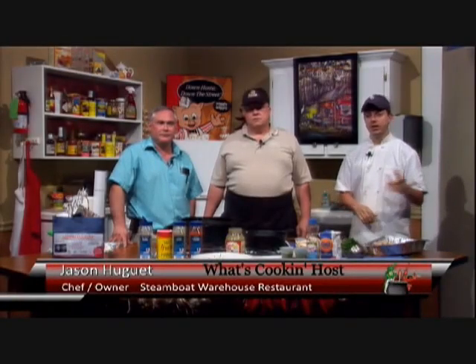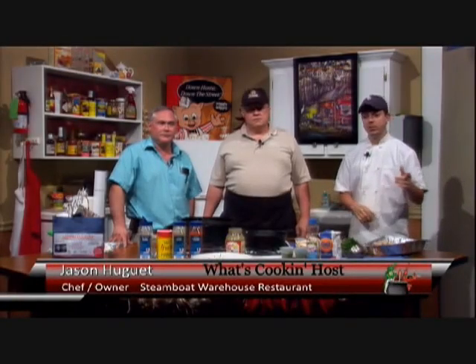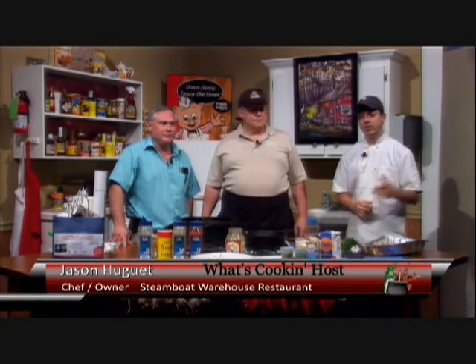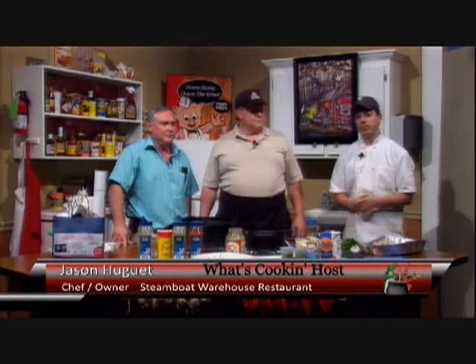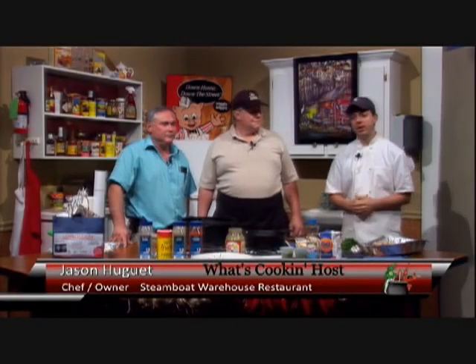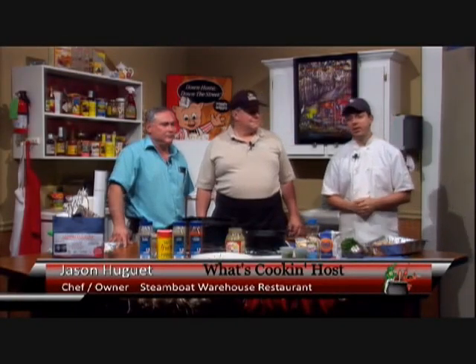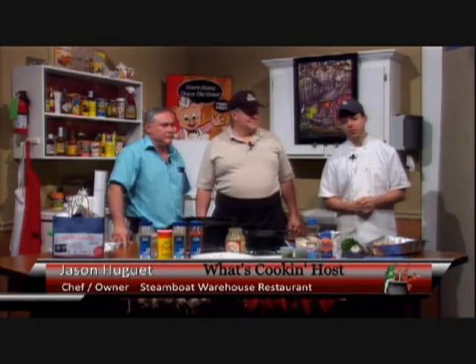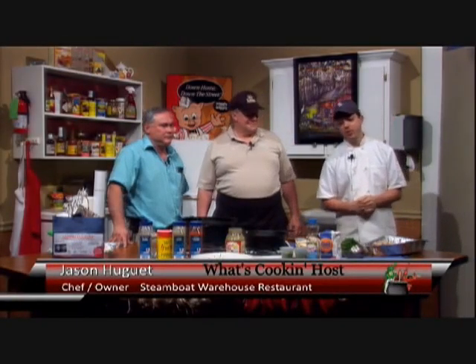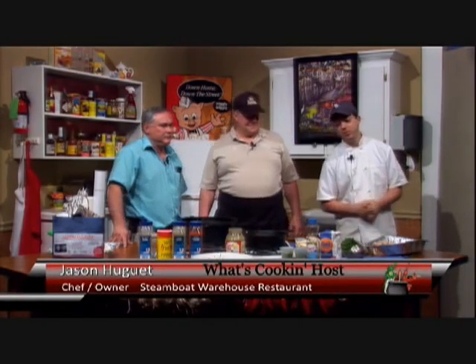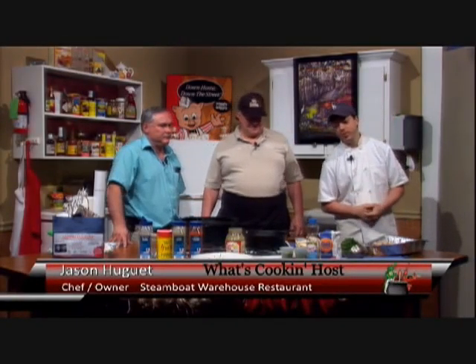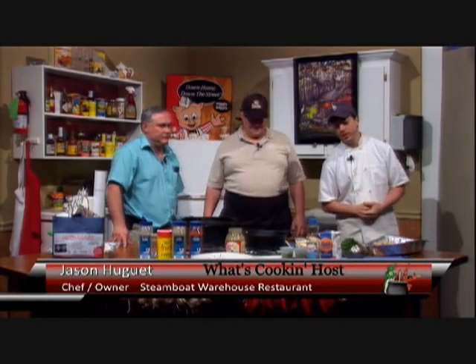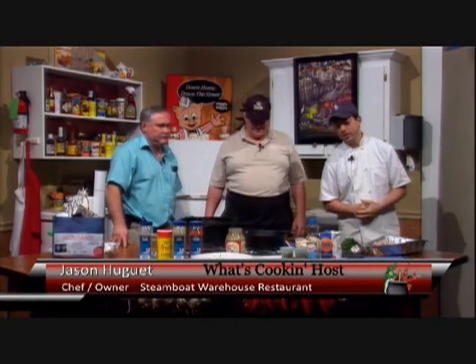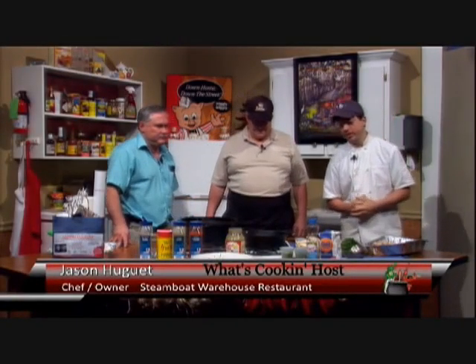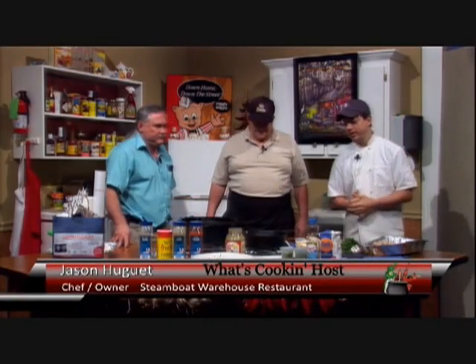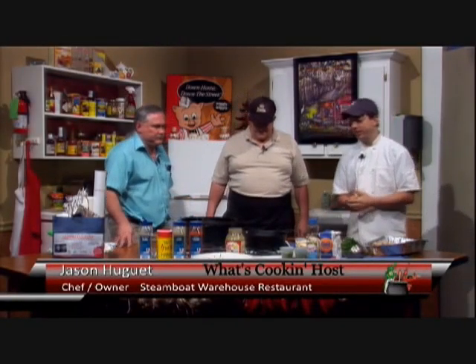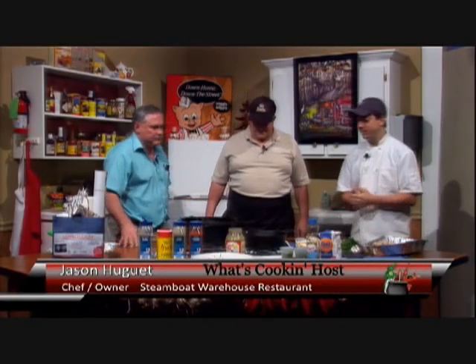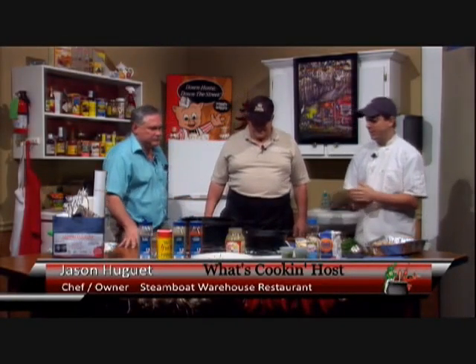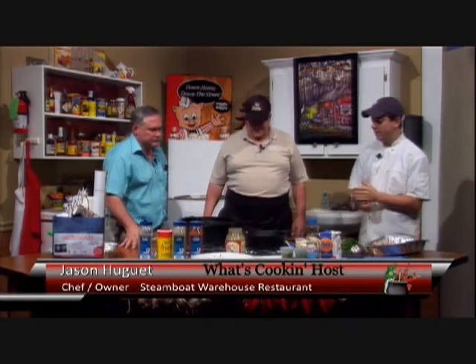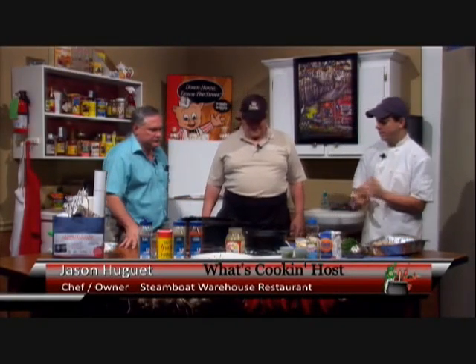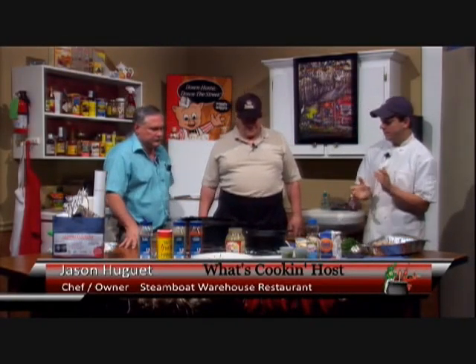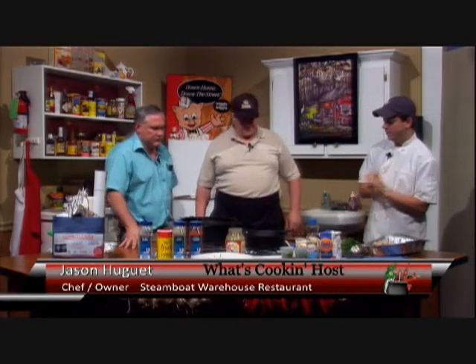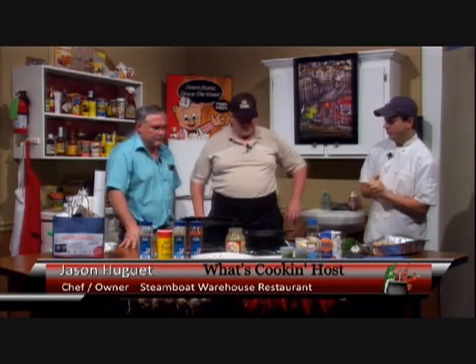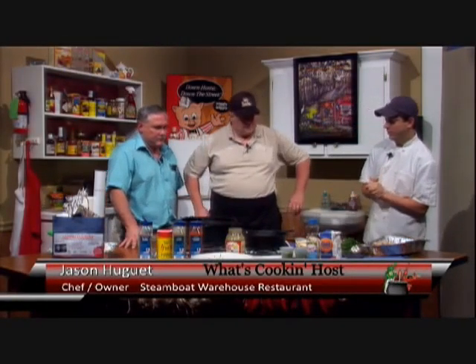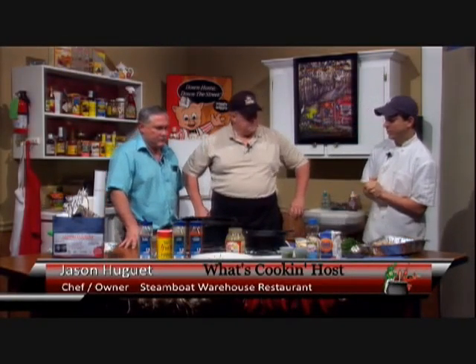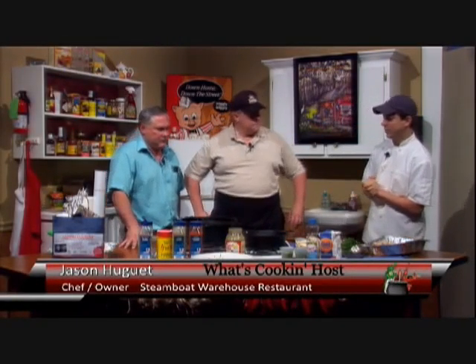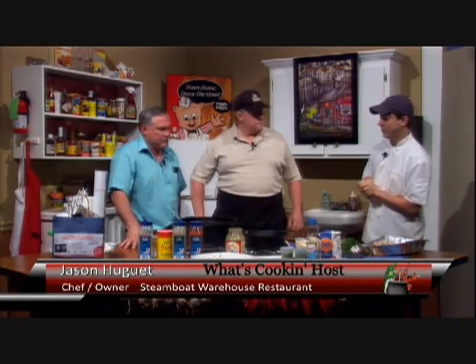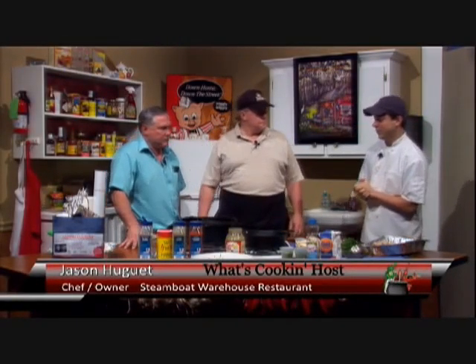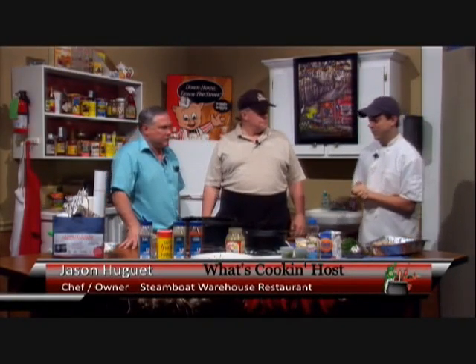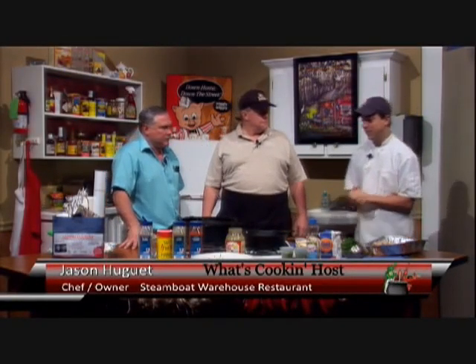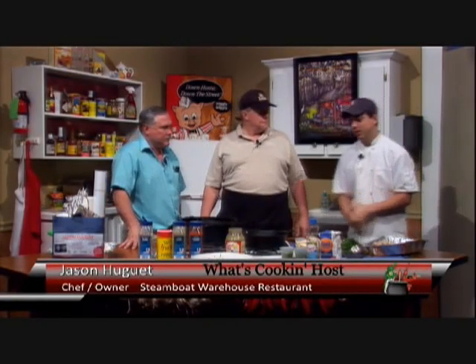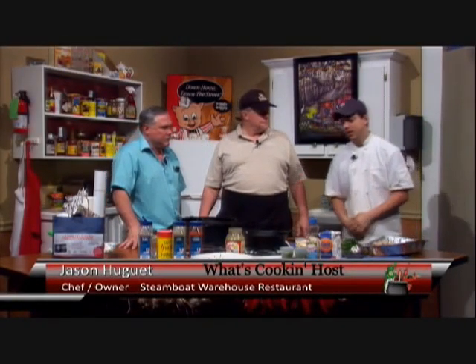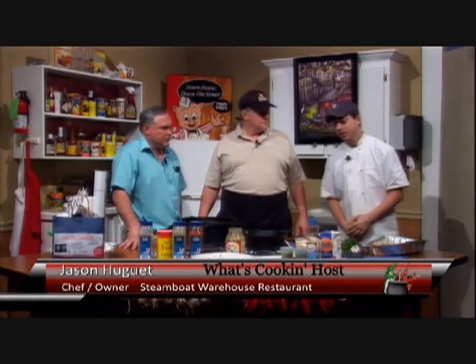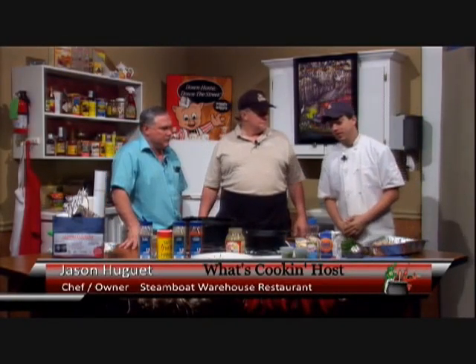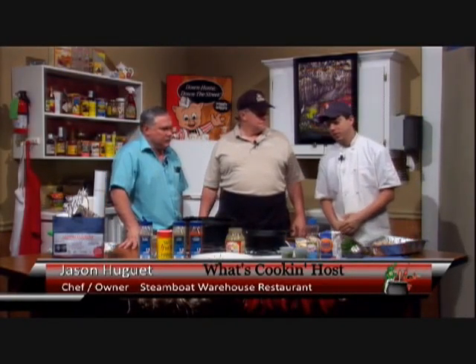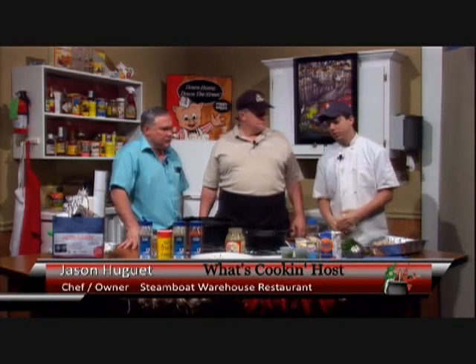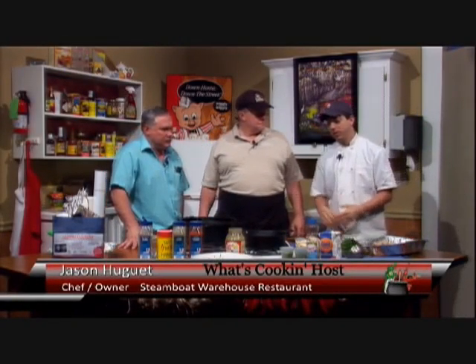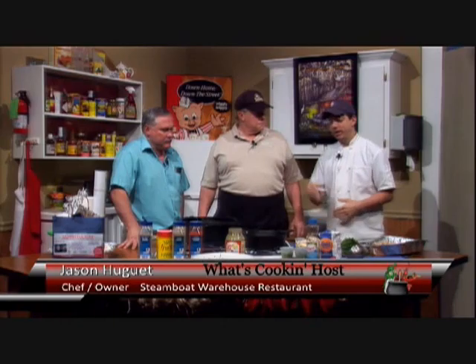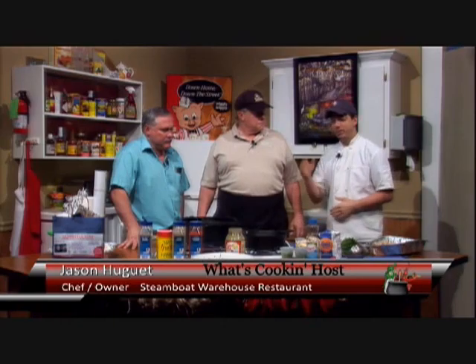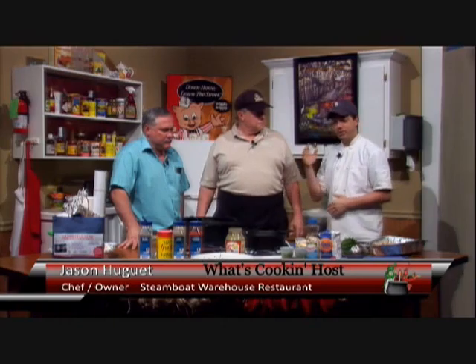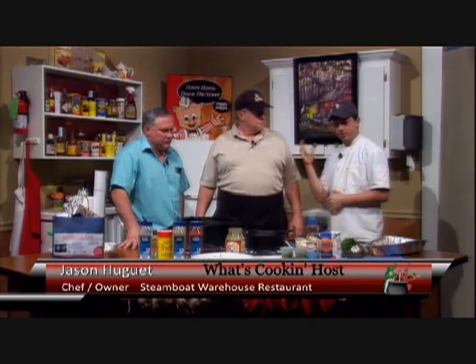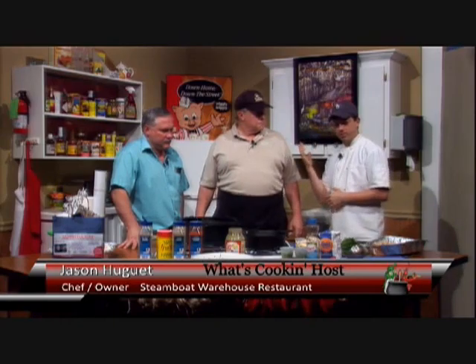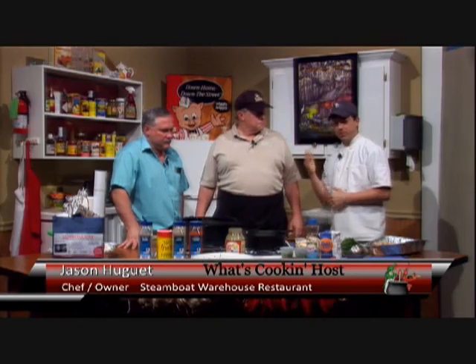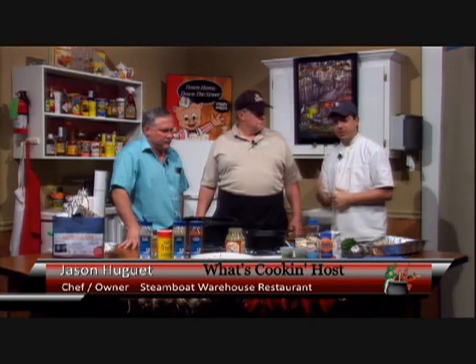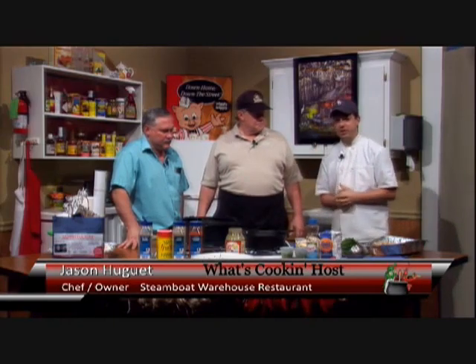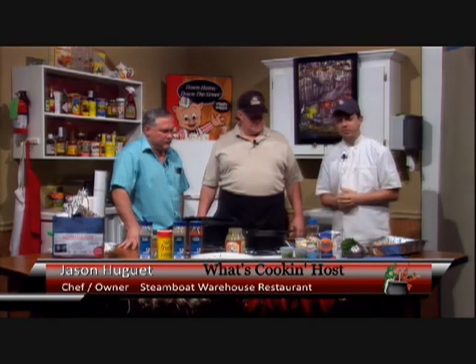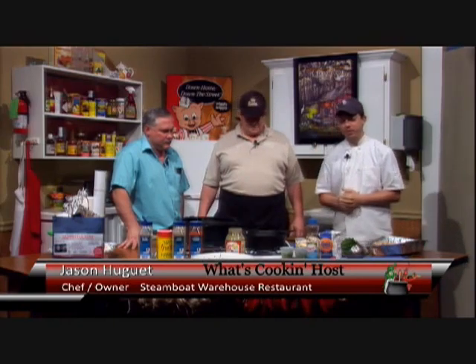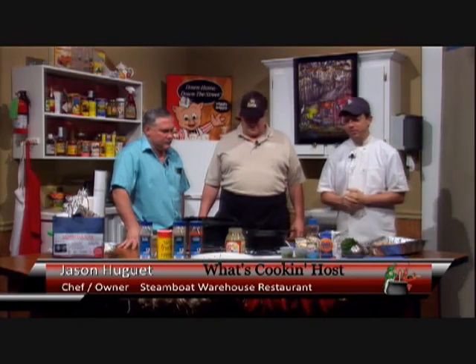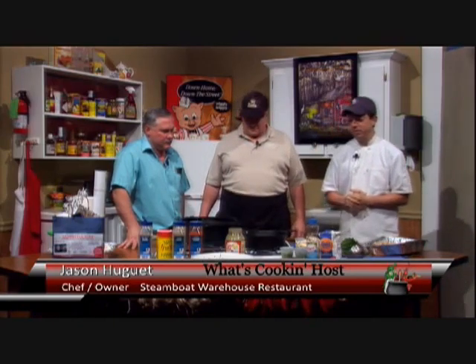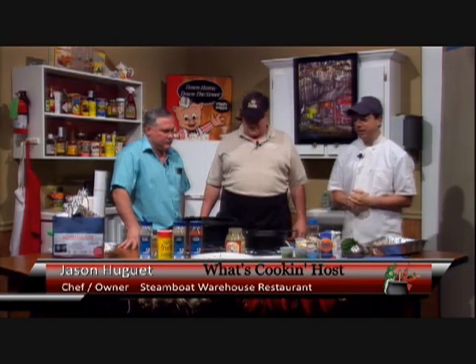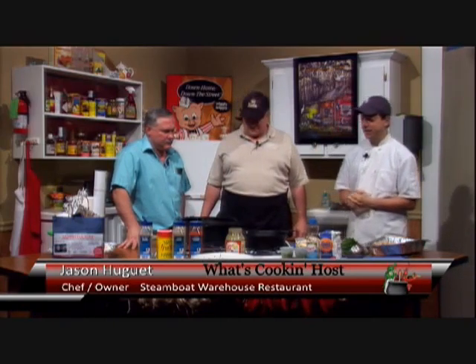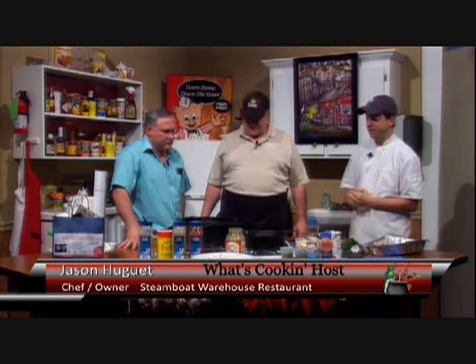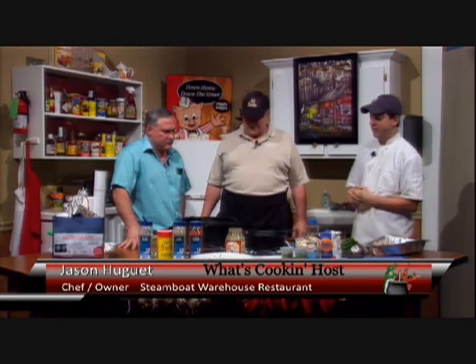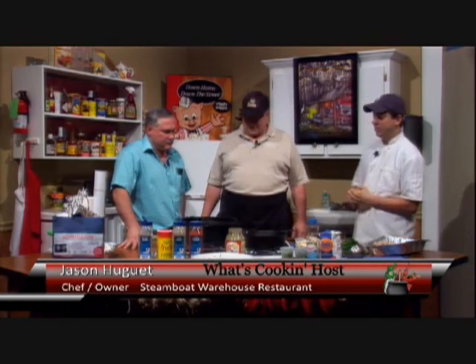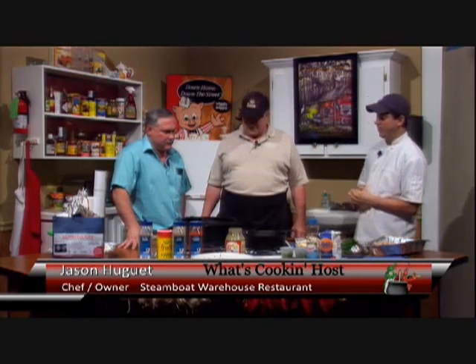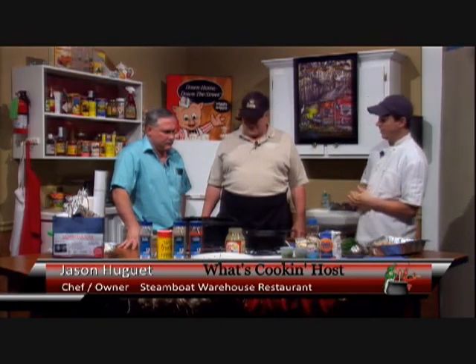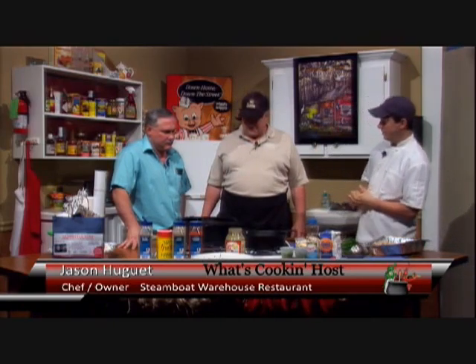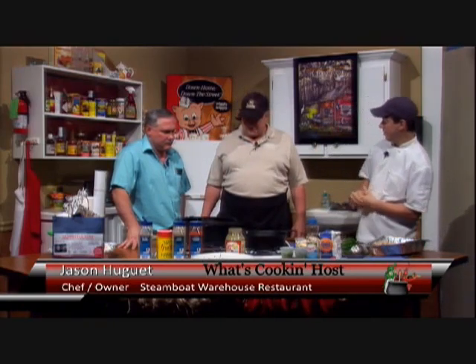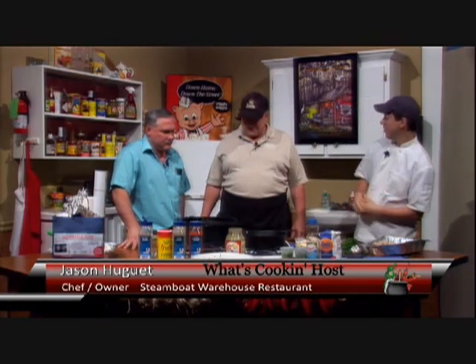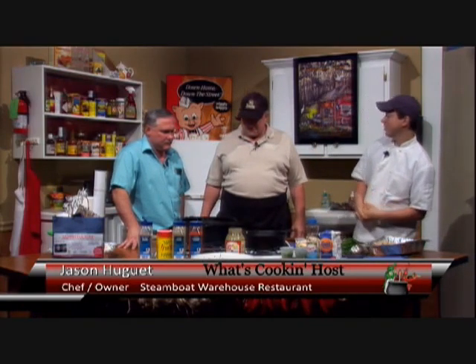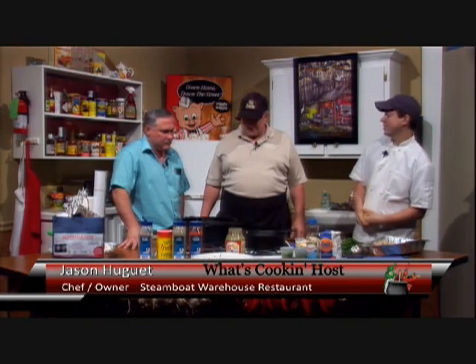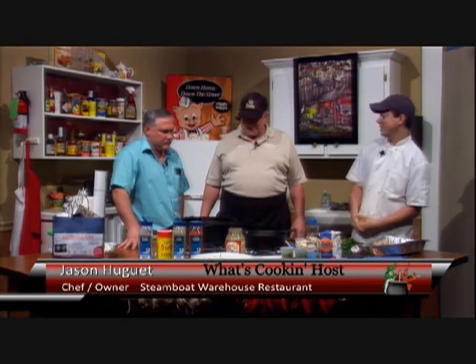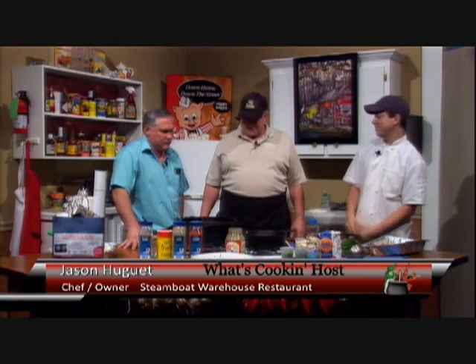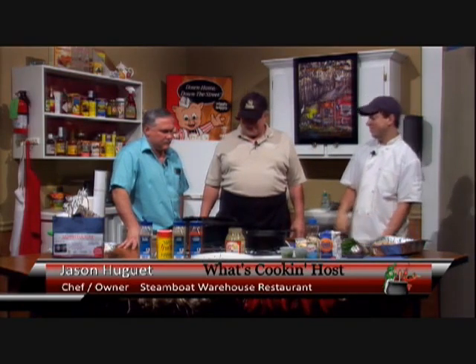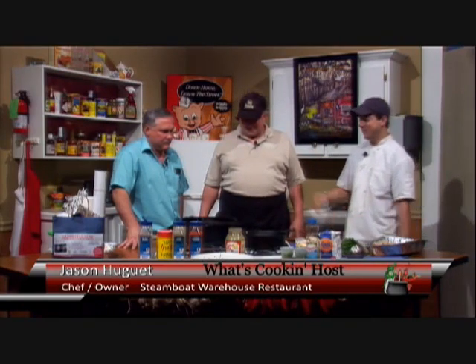Welcome back everyone. We're here again at the set of the What's Cooking Show. We have our special guest, Penn, making us some Penn and Sausage Gumbo.